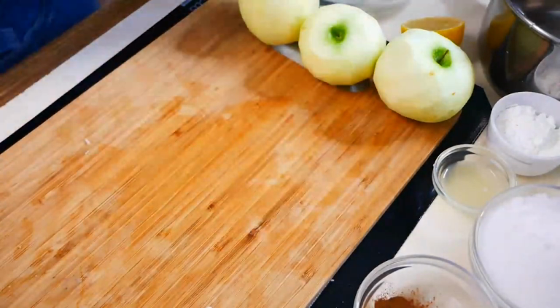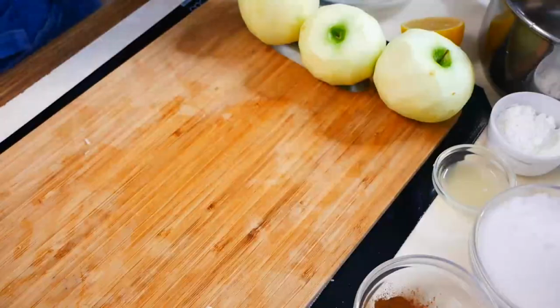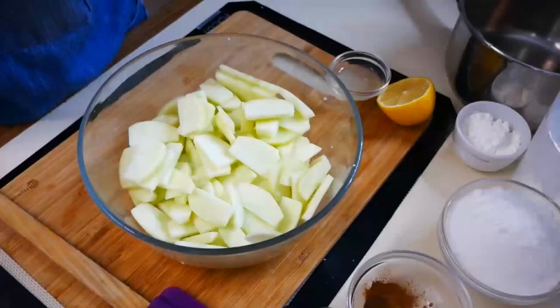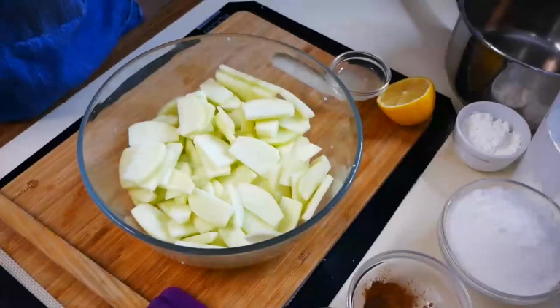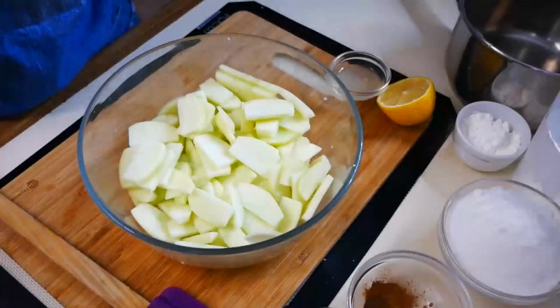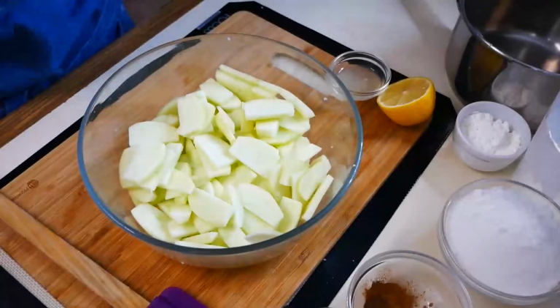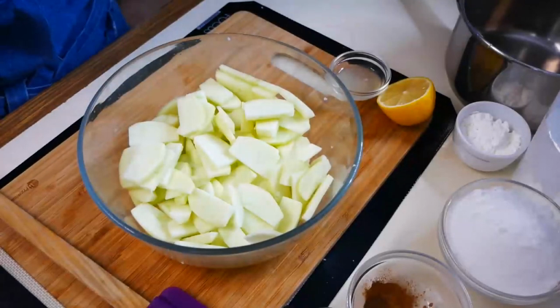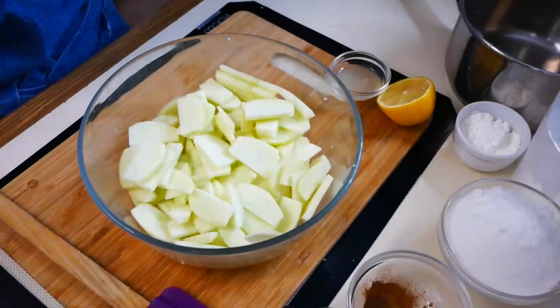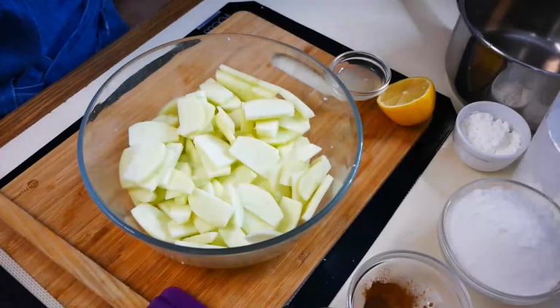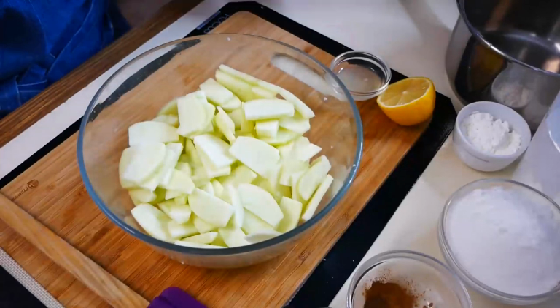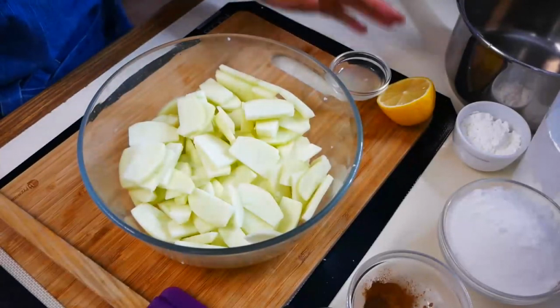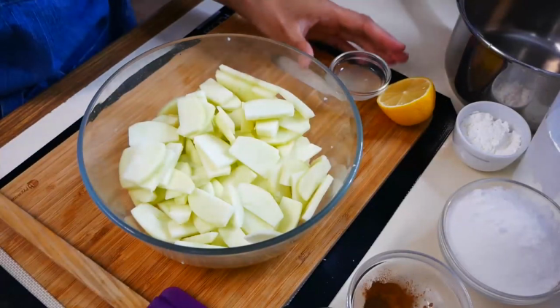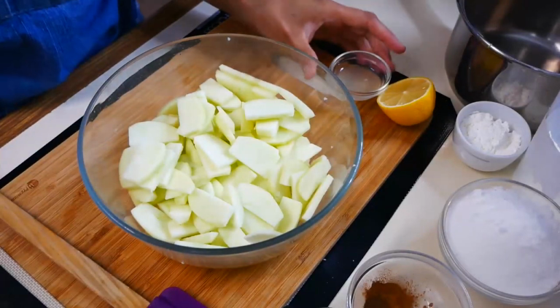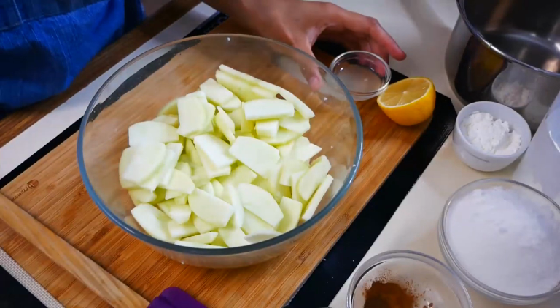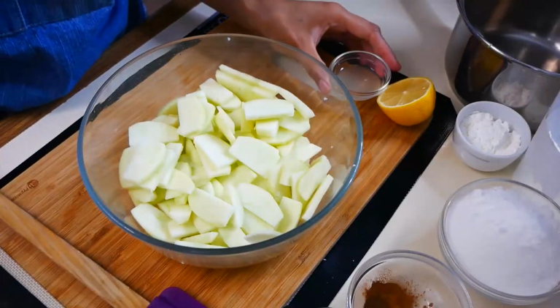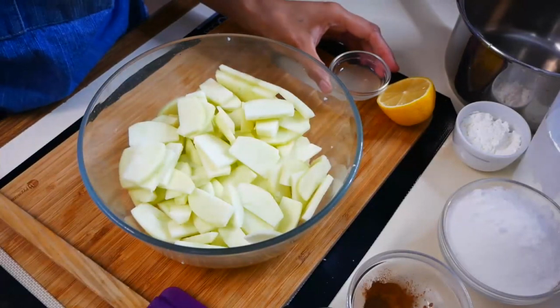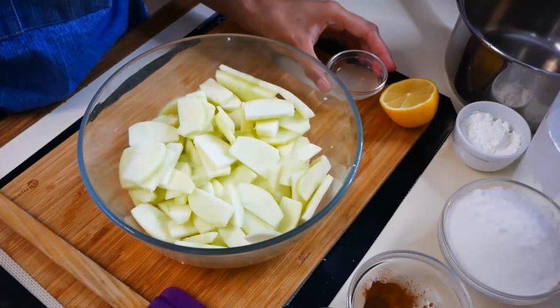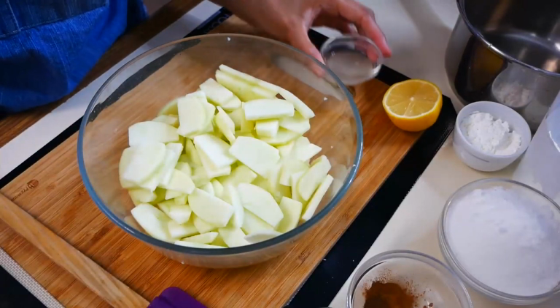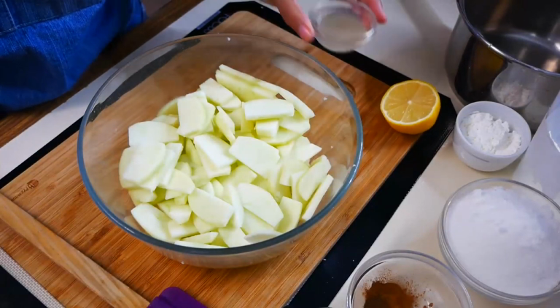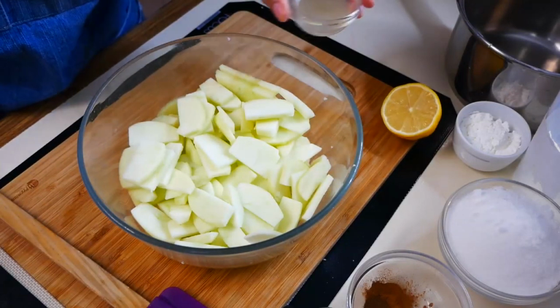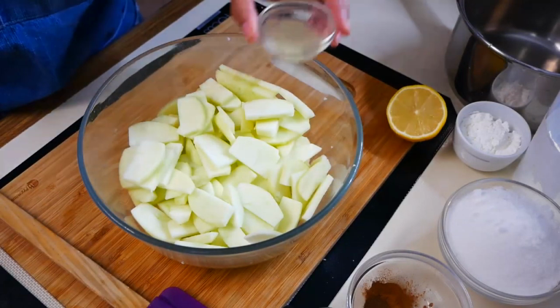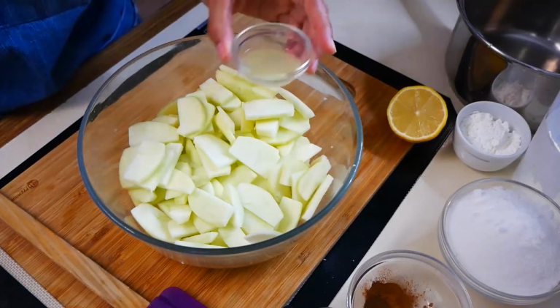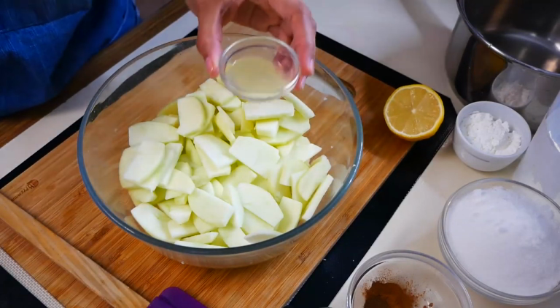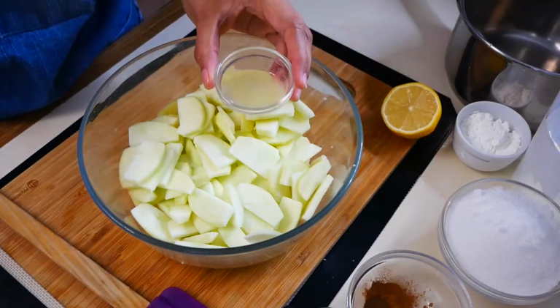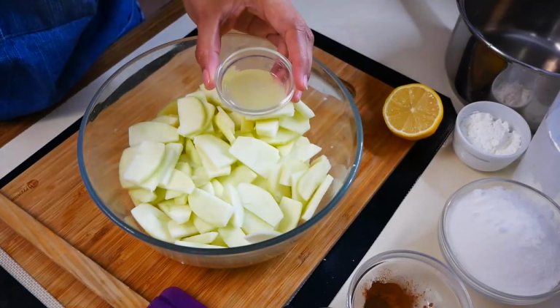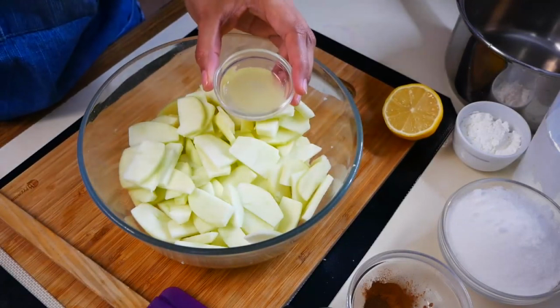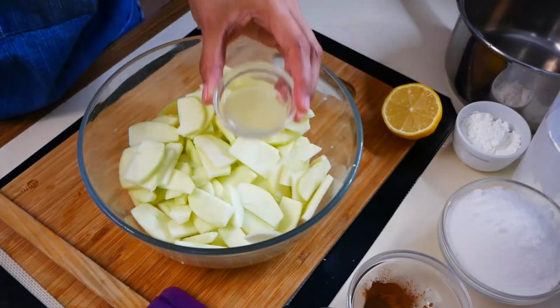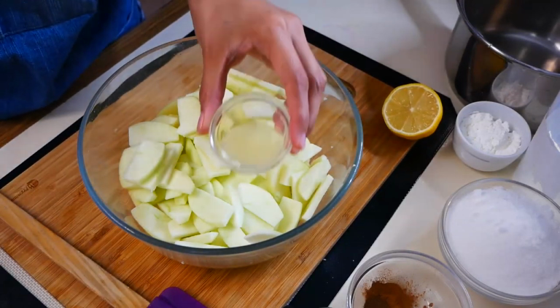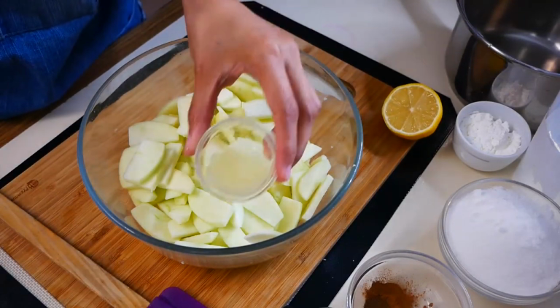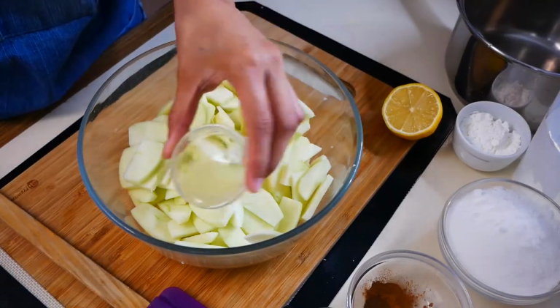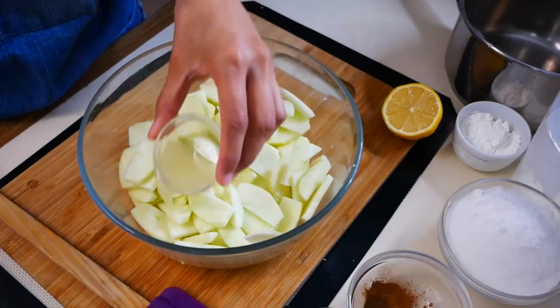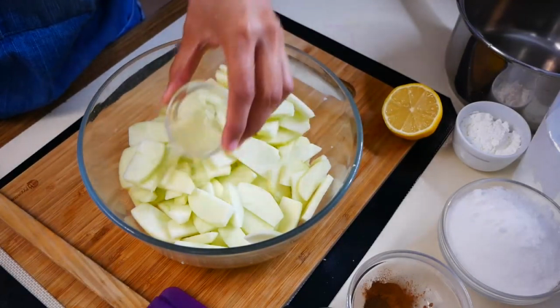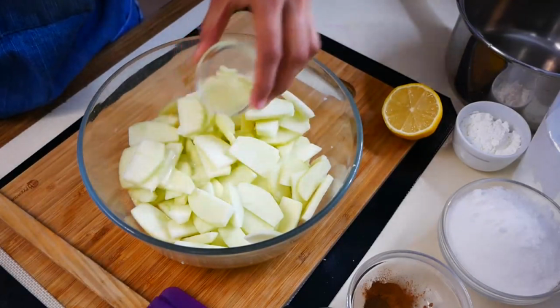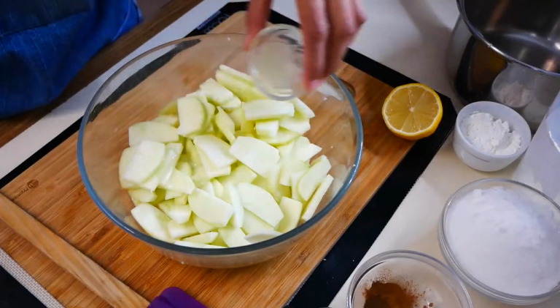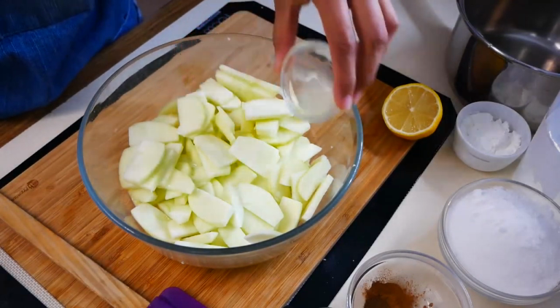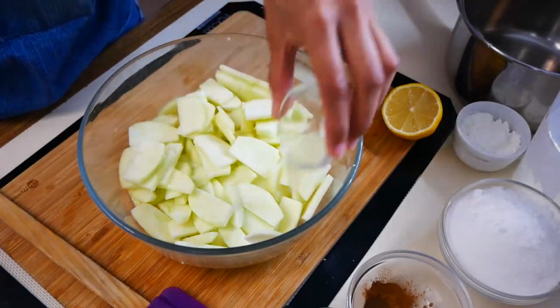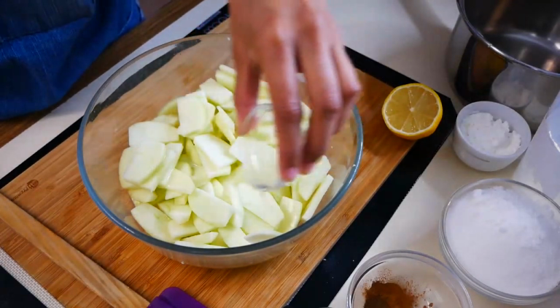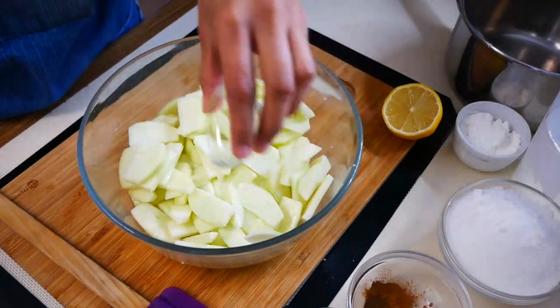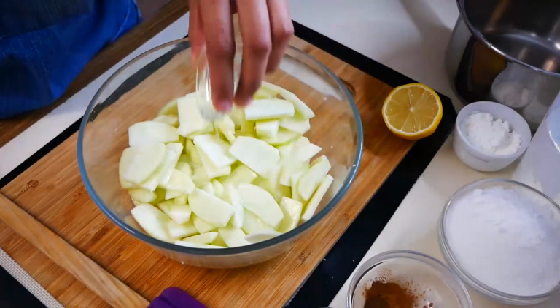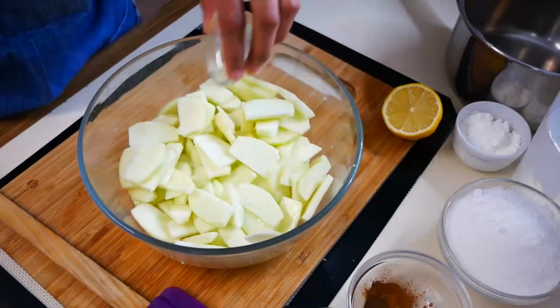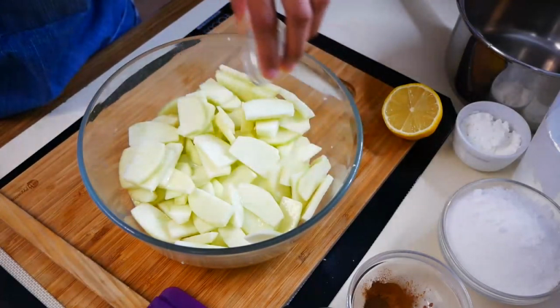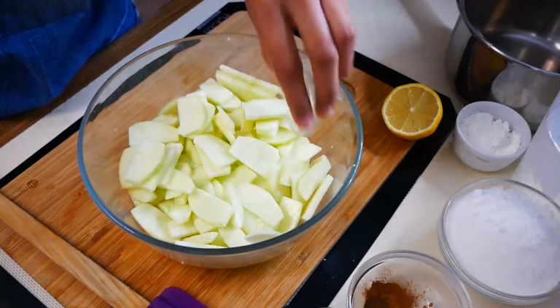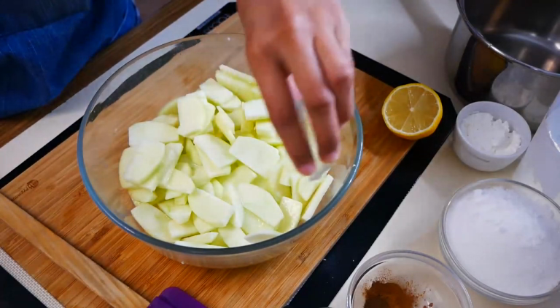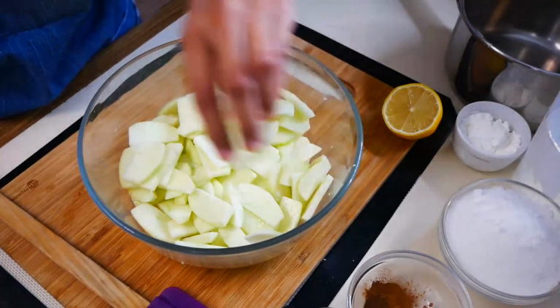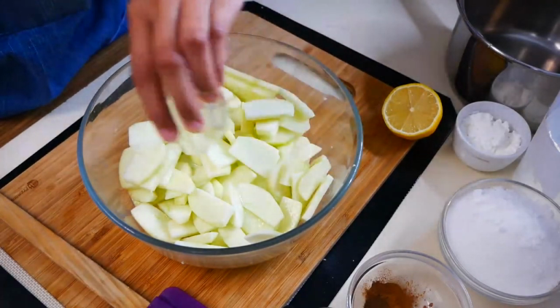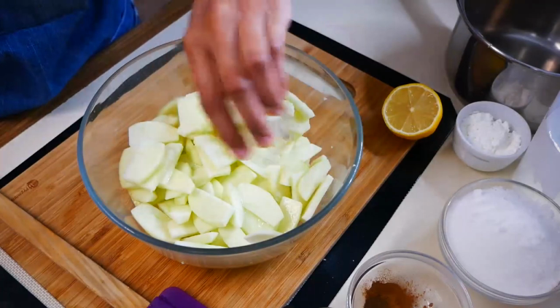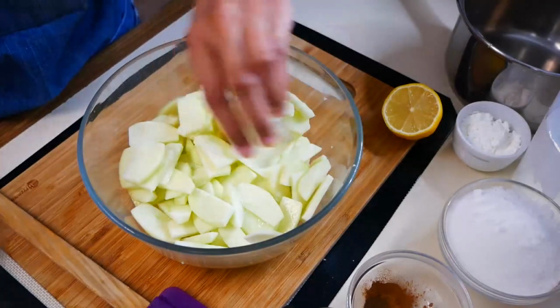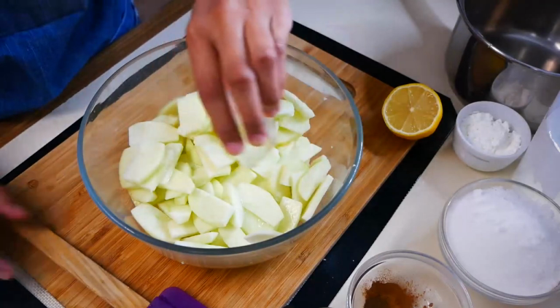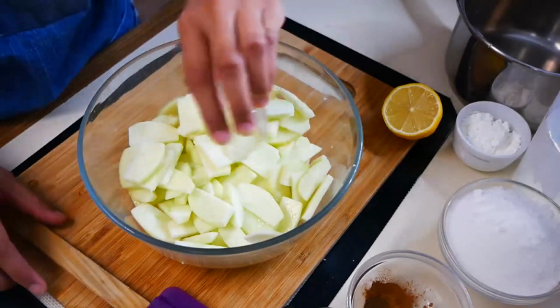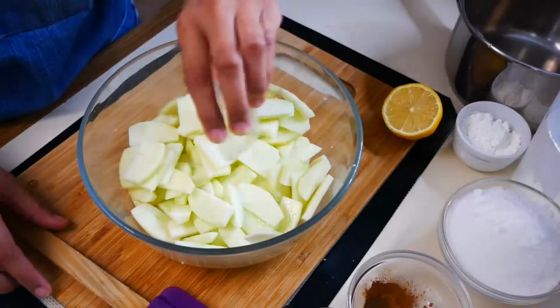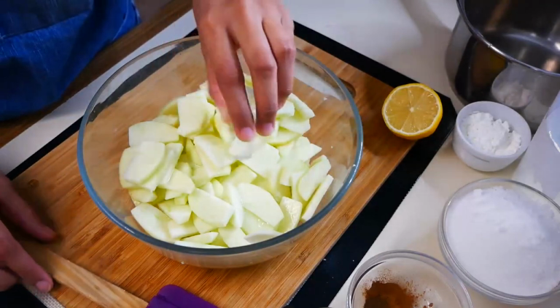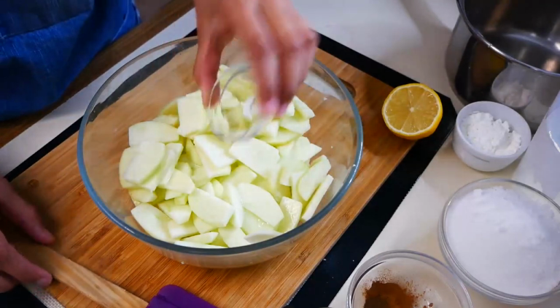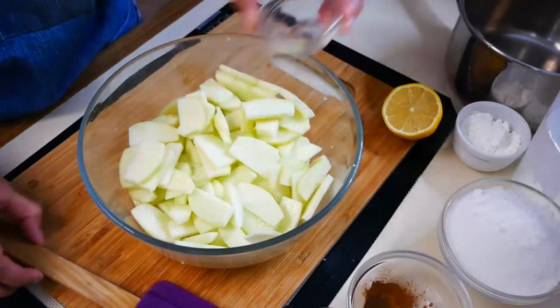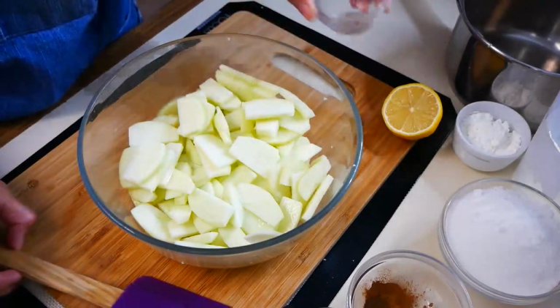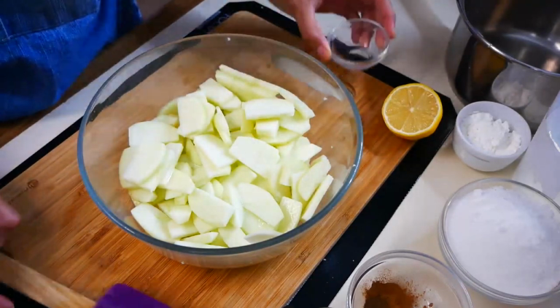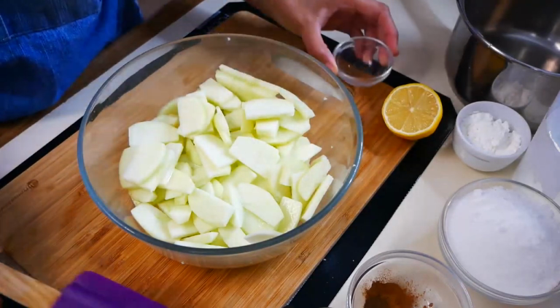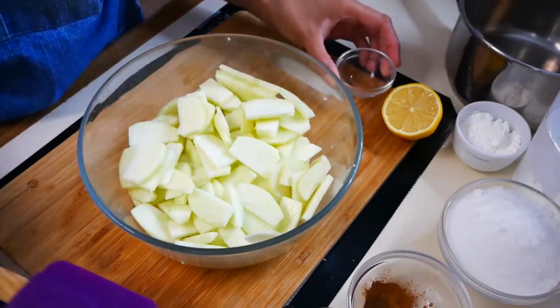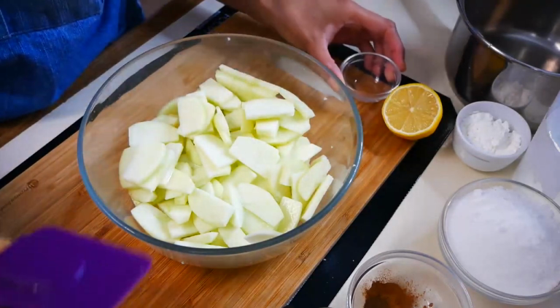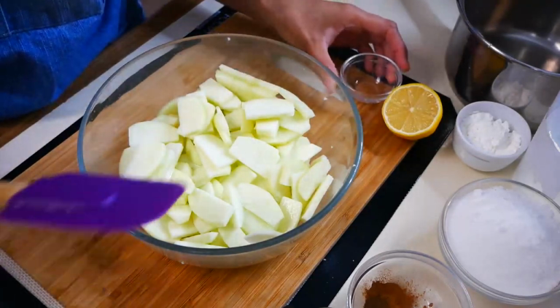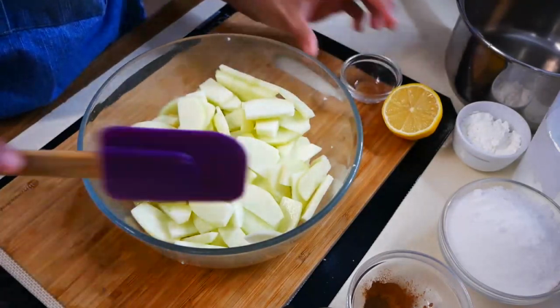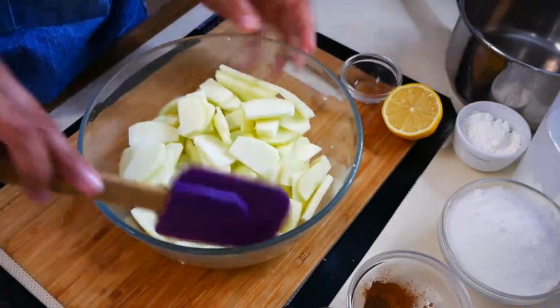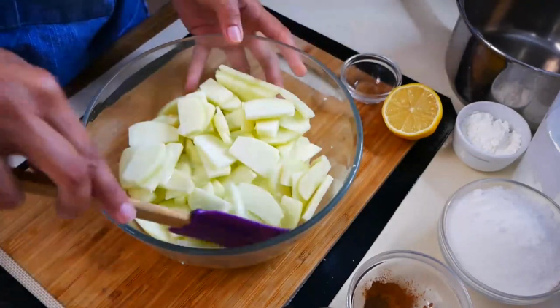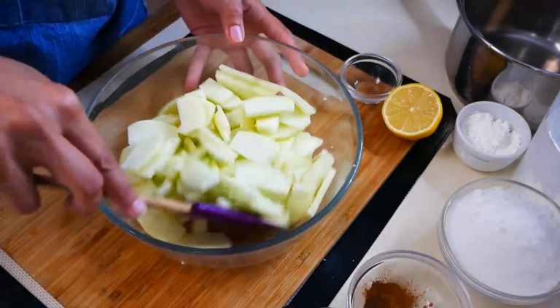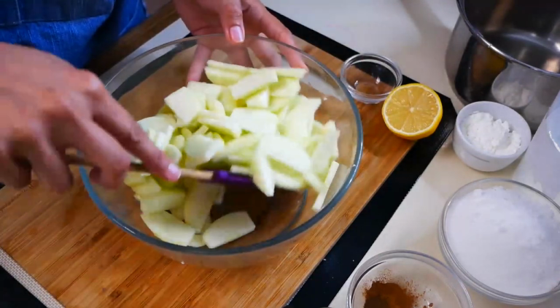So now that the apples are nicely sliced, we're going to add one tablespoon of lemon juice so that way our apples won't turn brown.